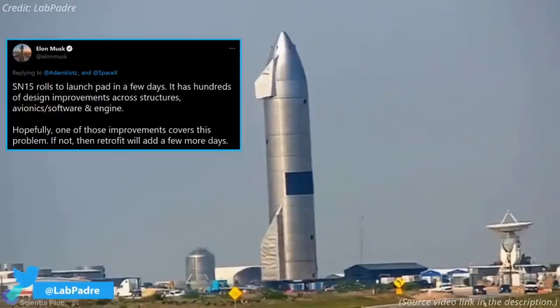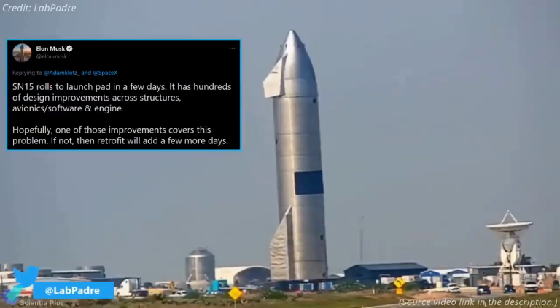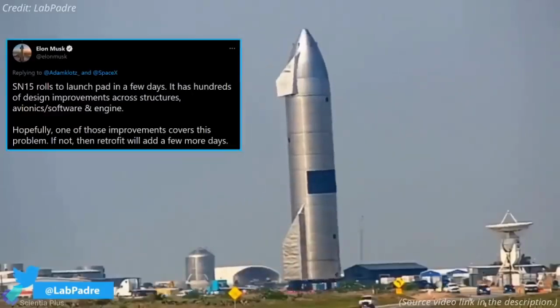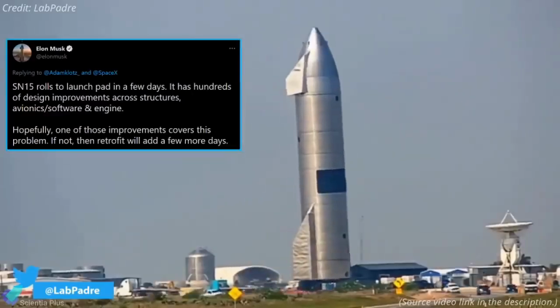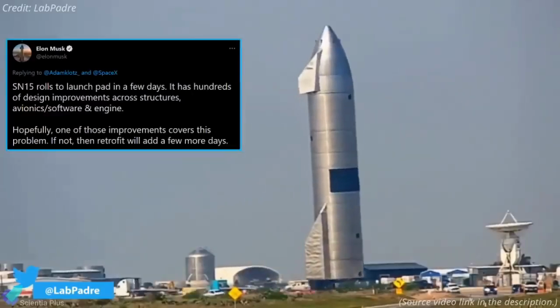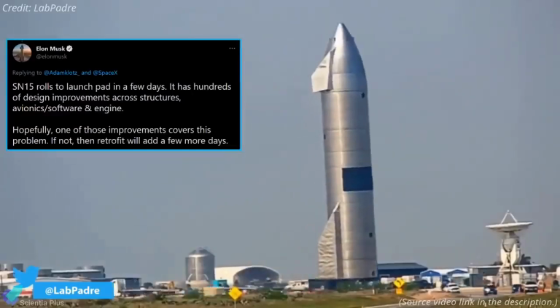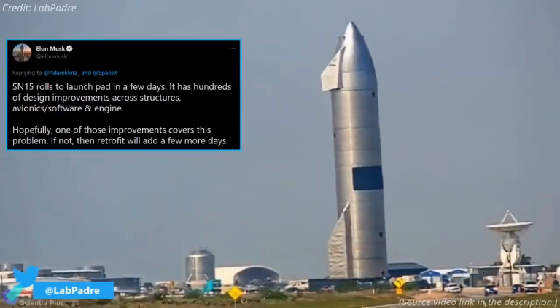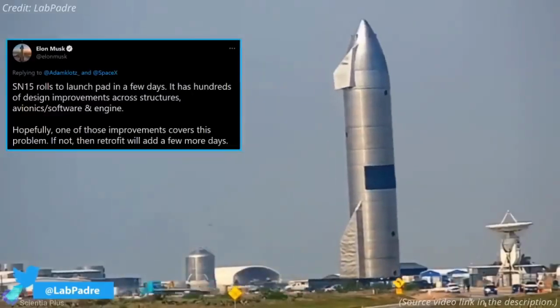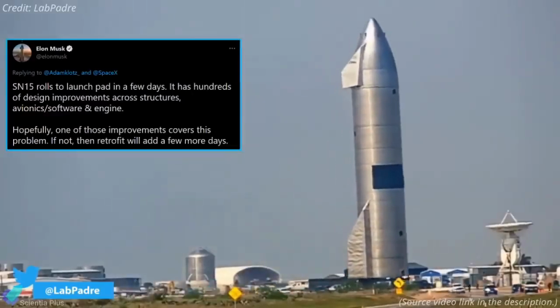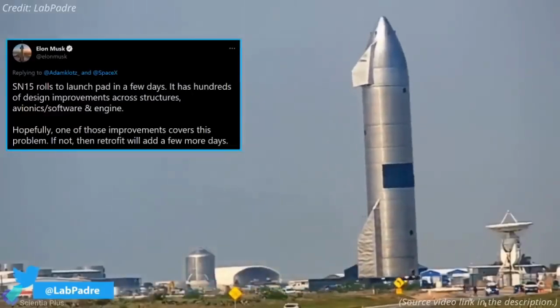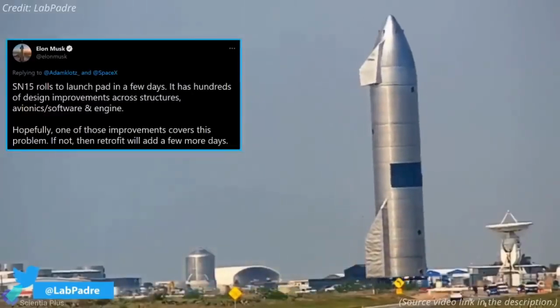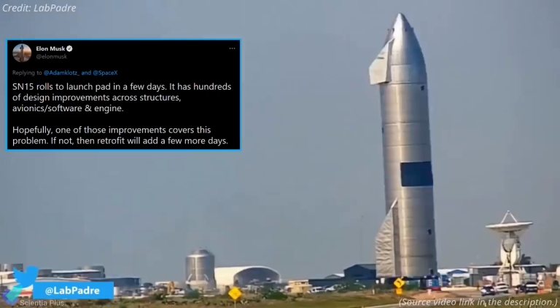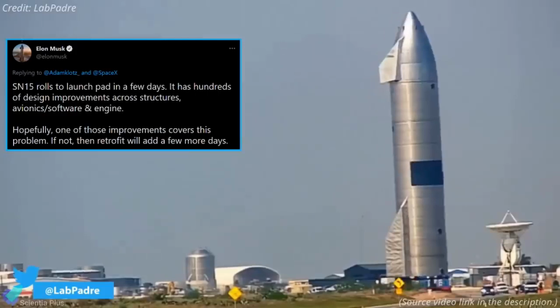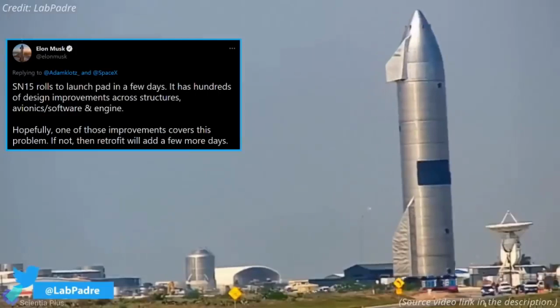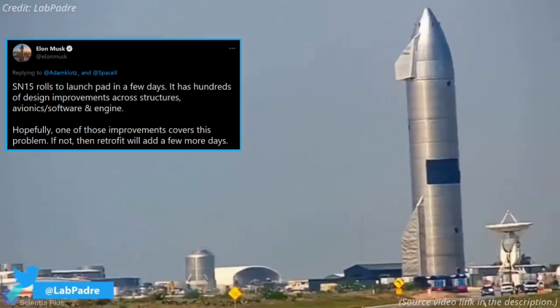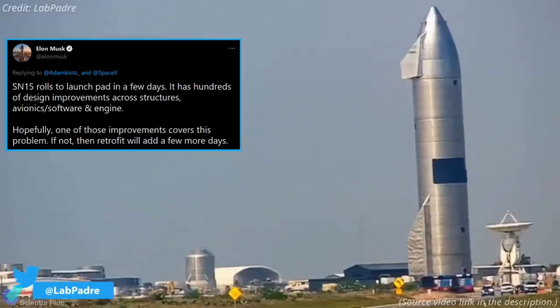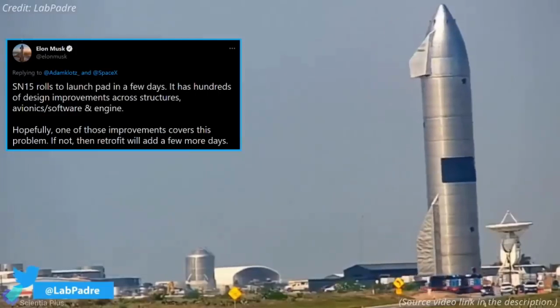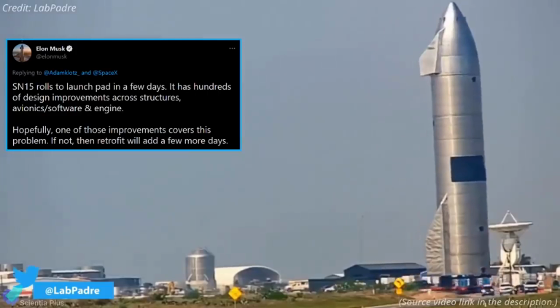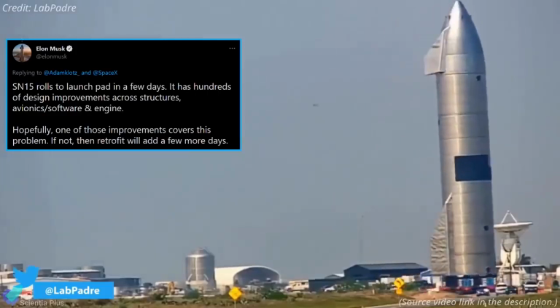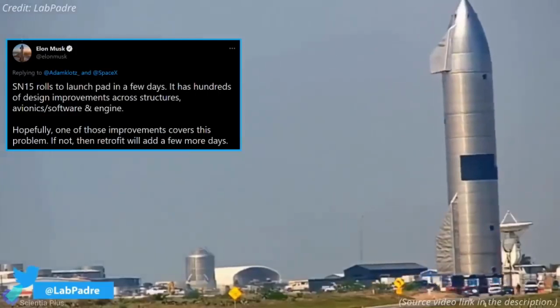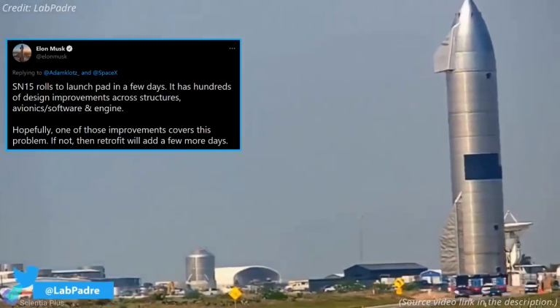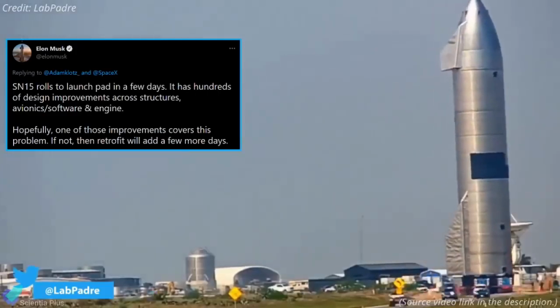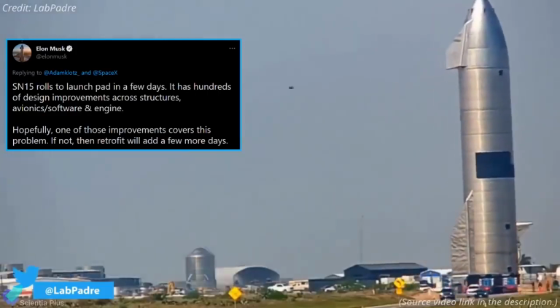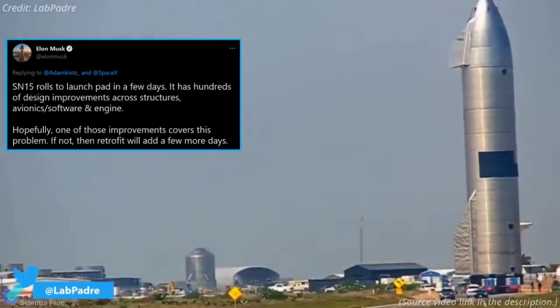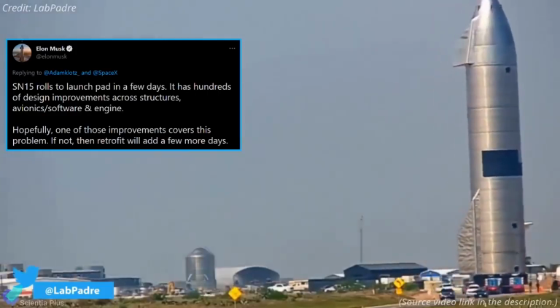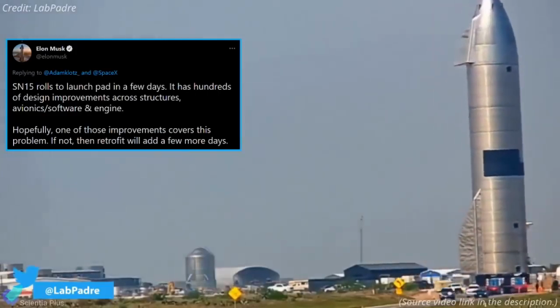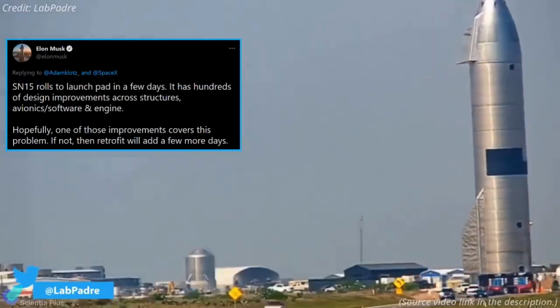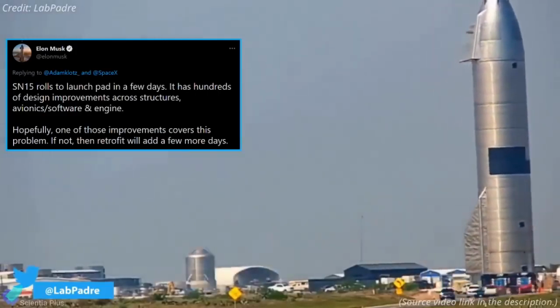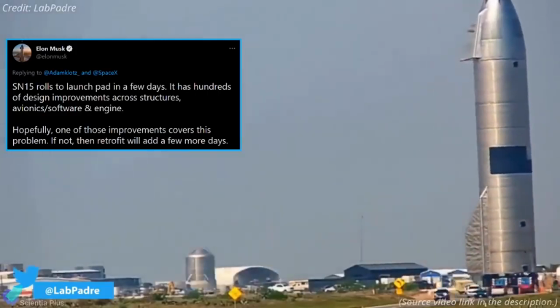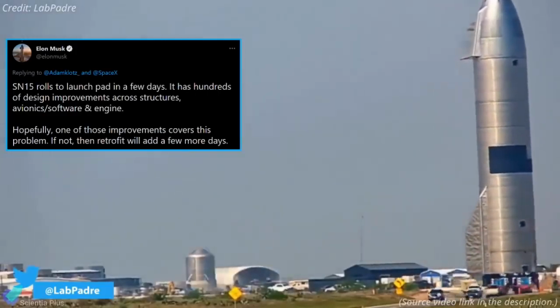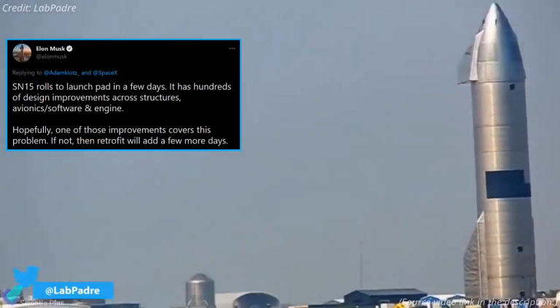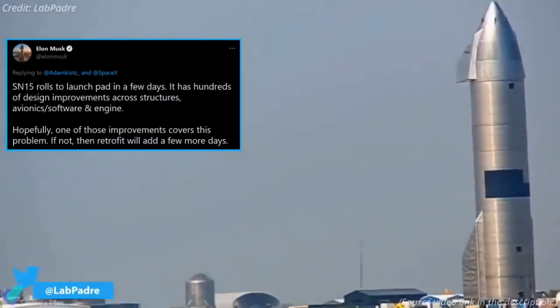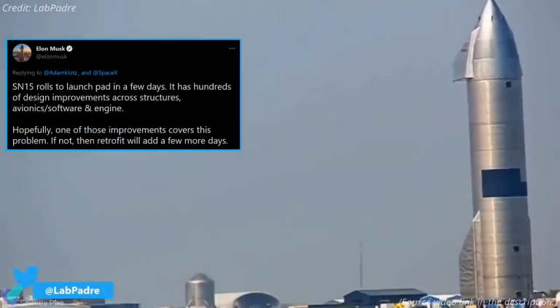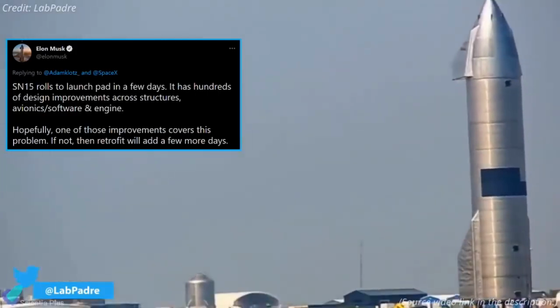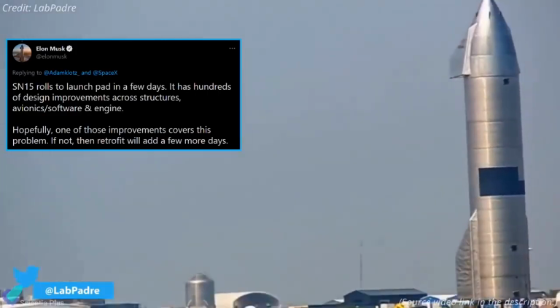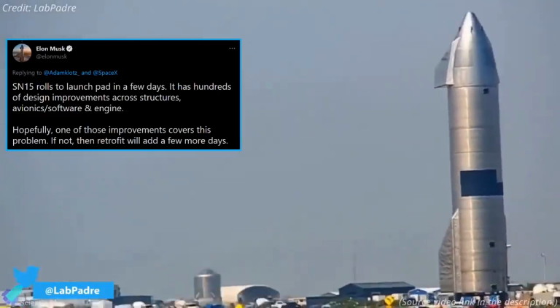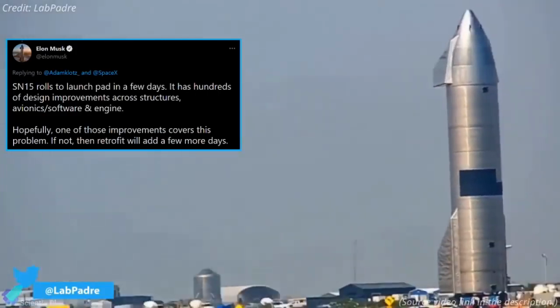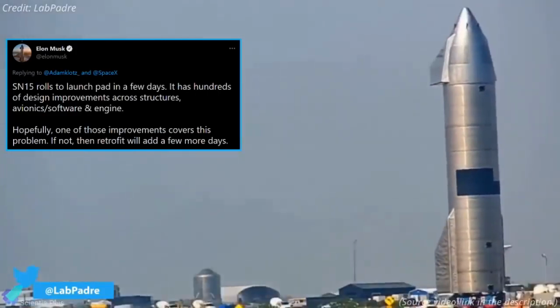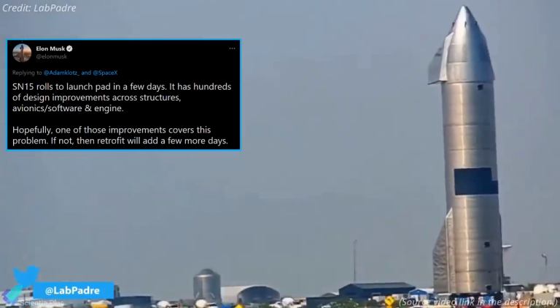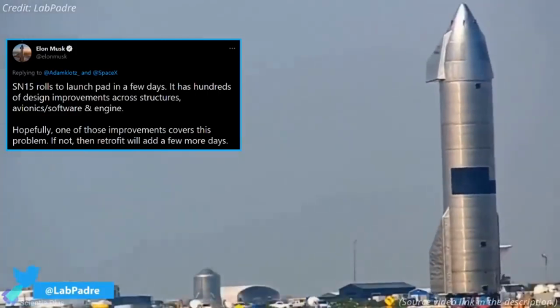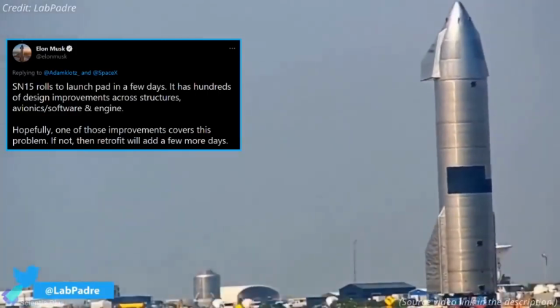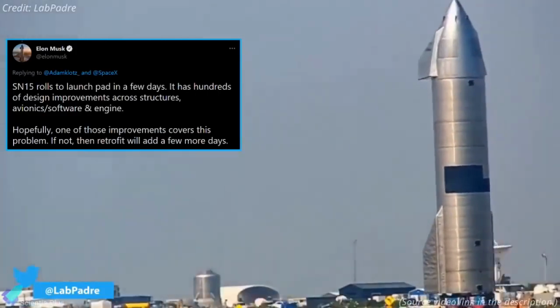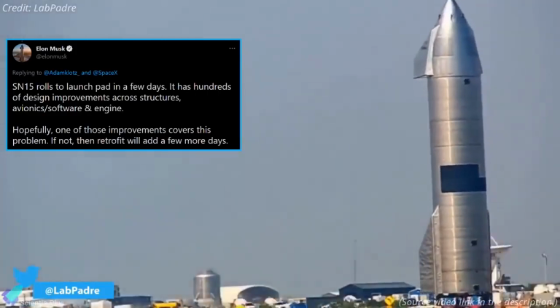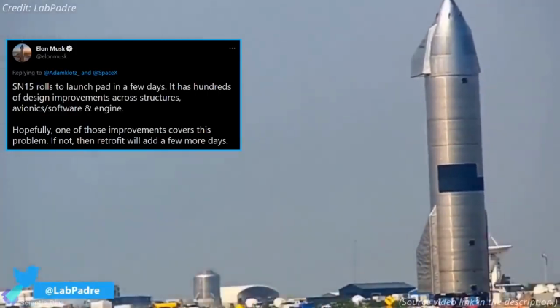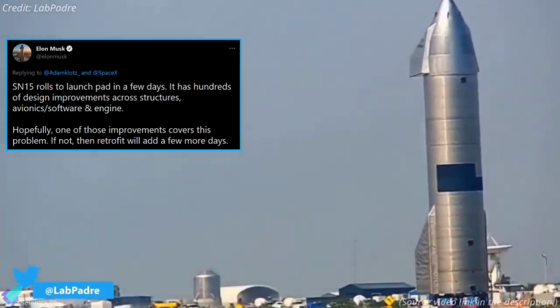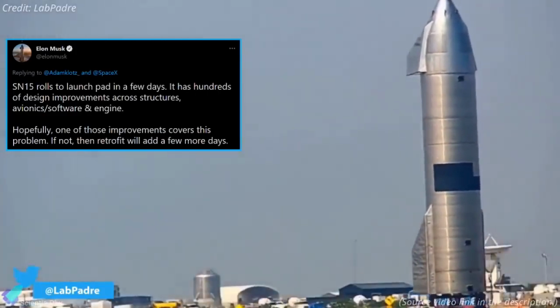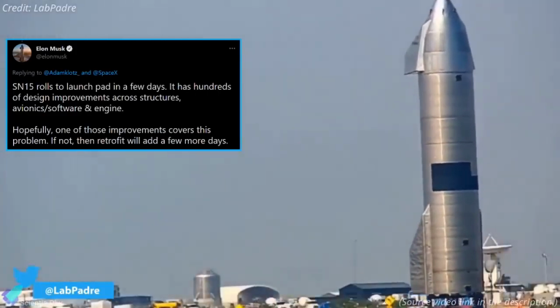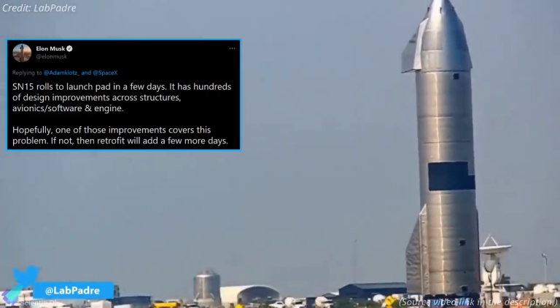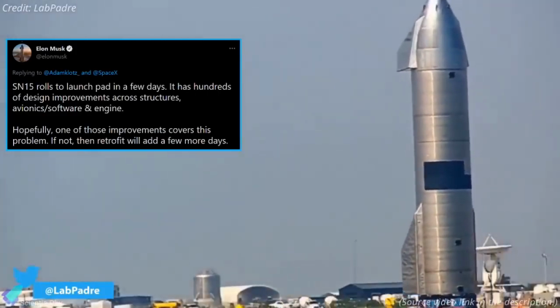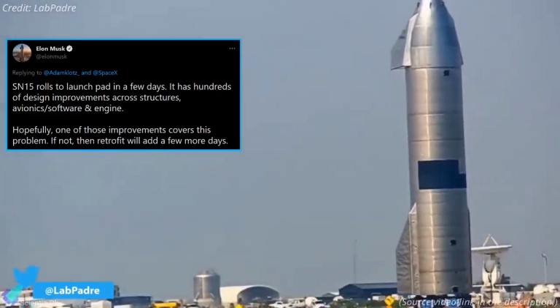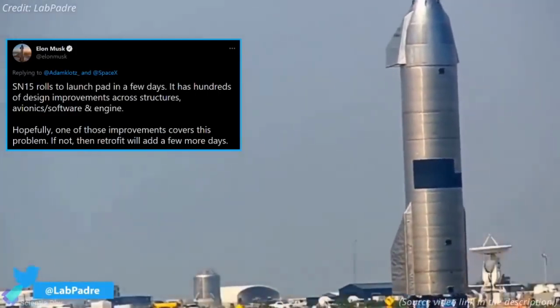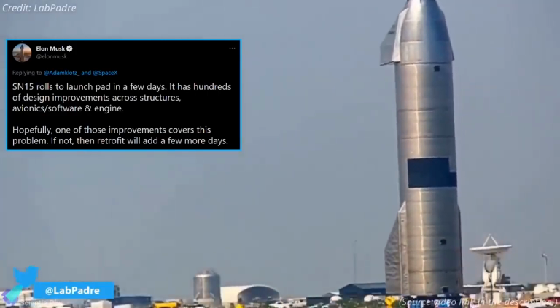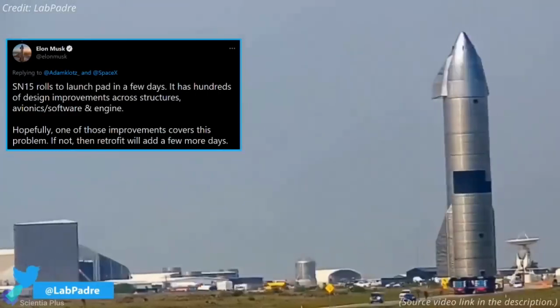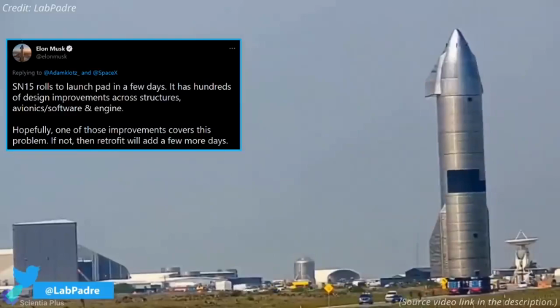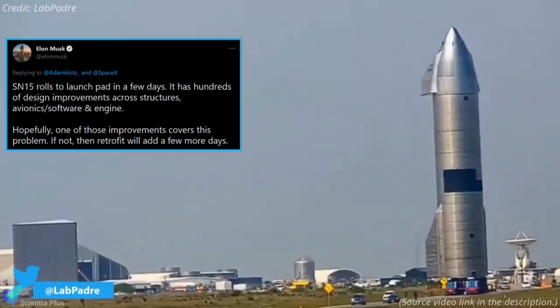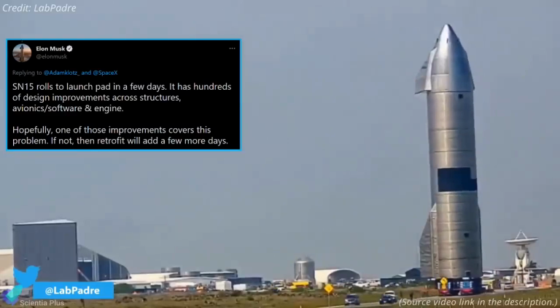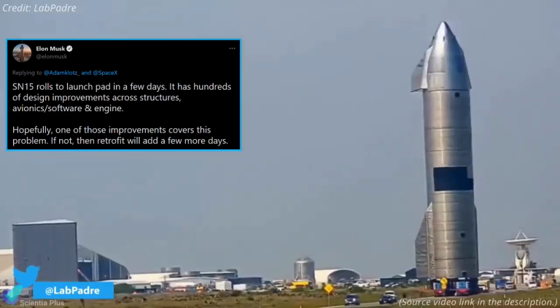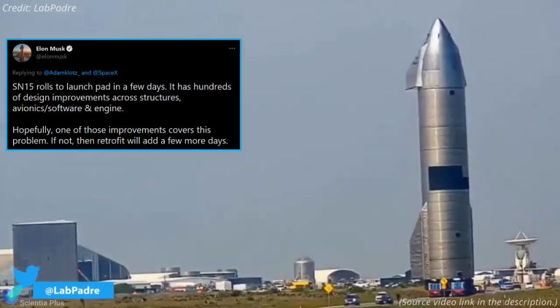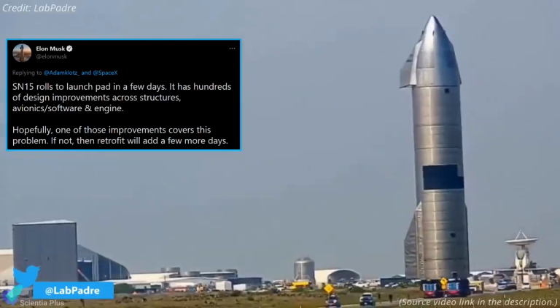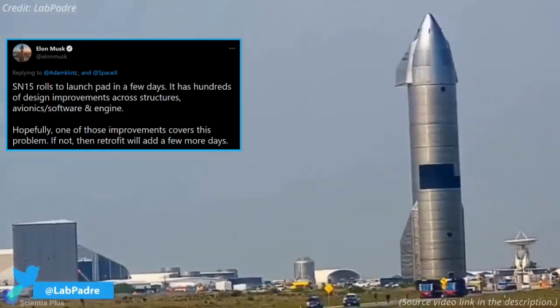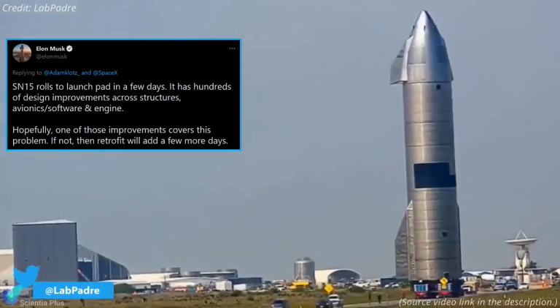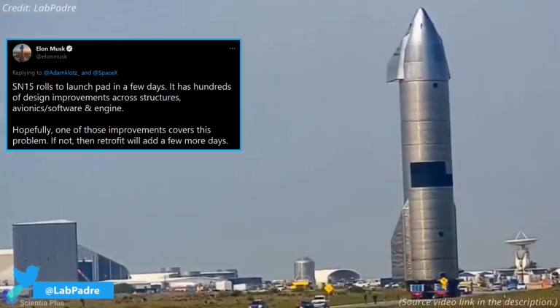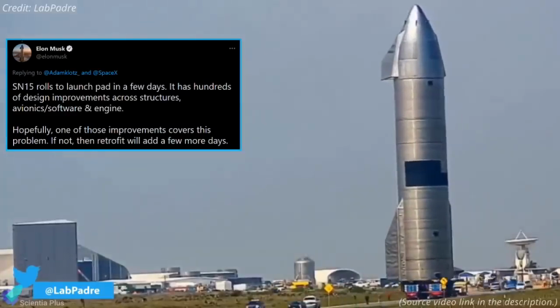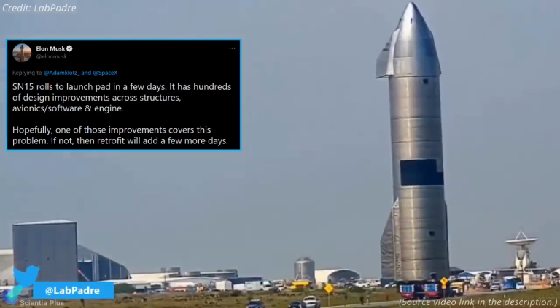According to Elon Musk, SN15 exhibits hundreds of design improvements across structures, avionics, software, and engine.